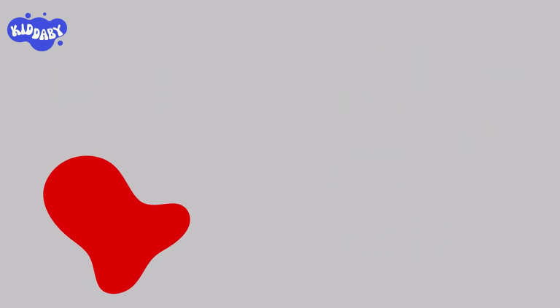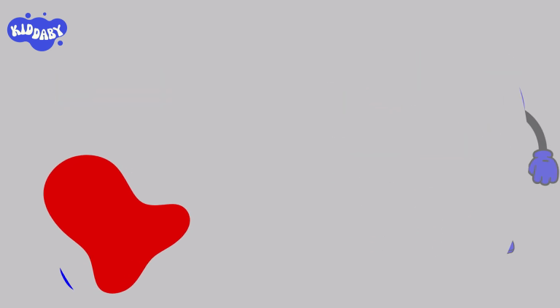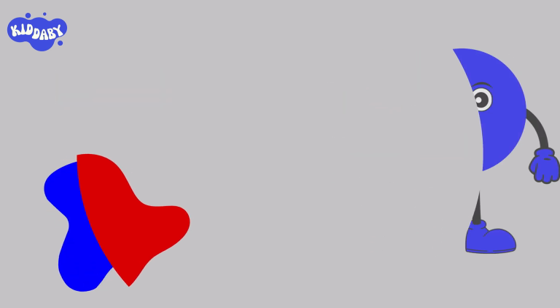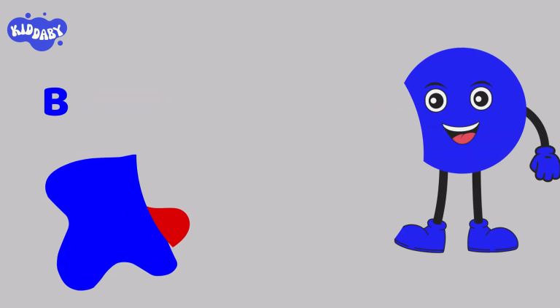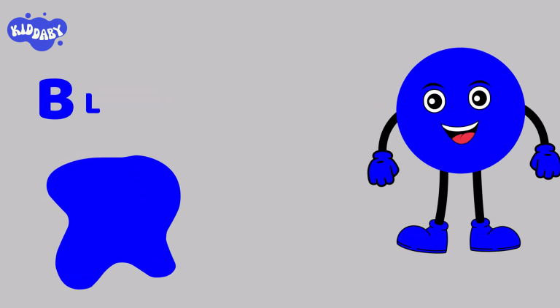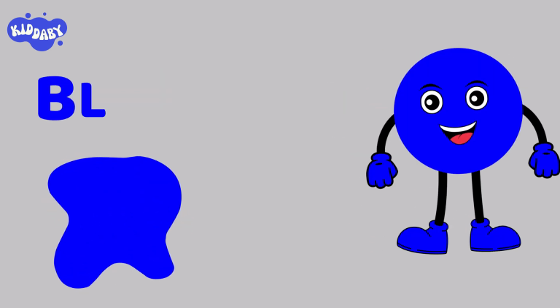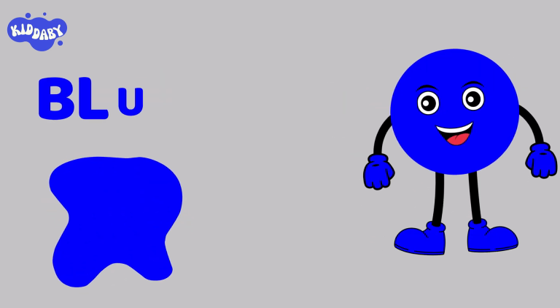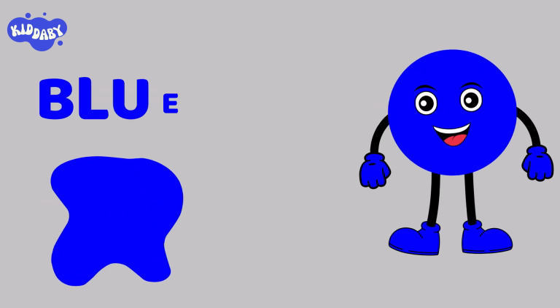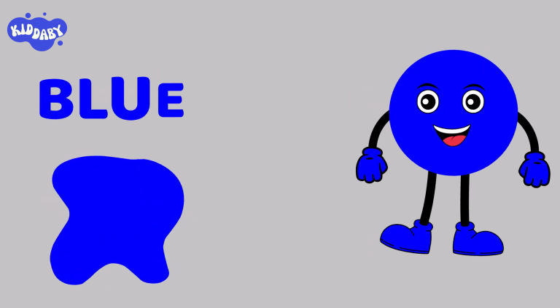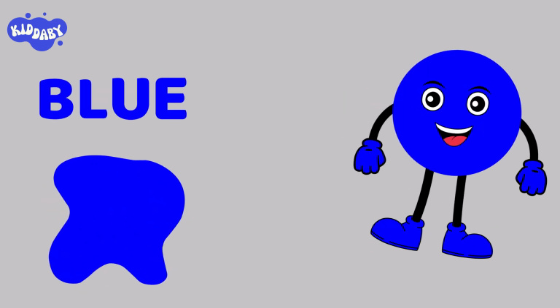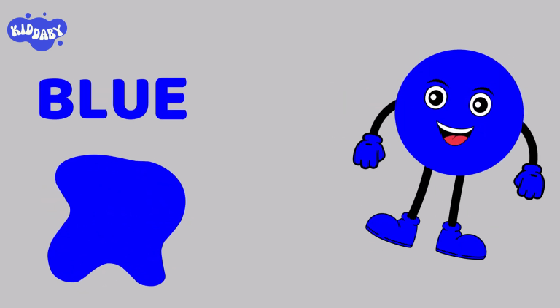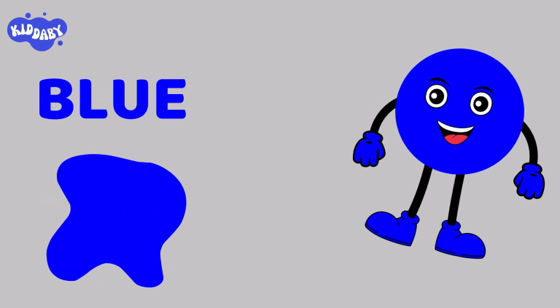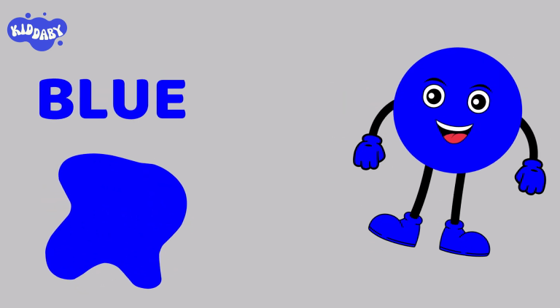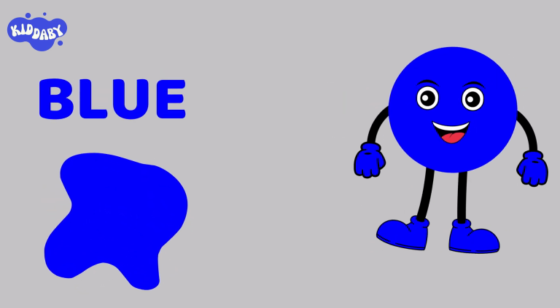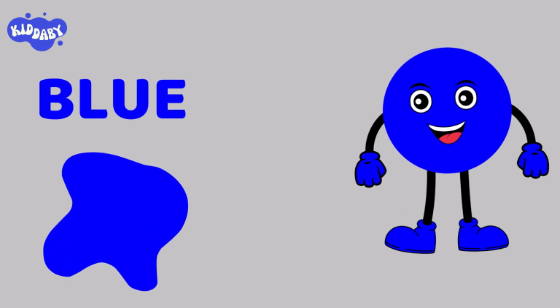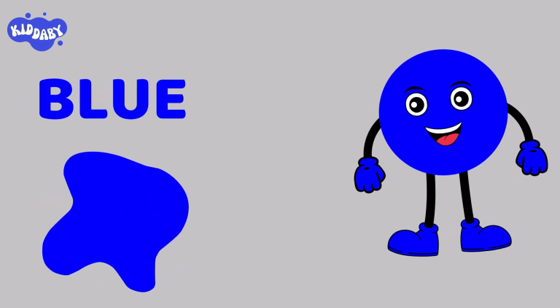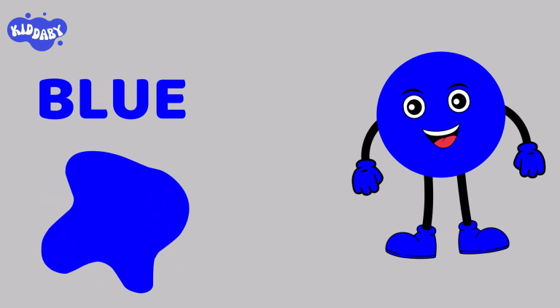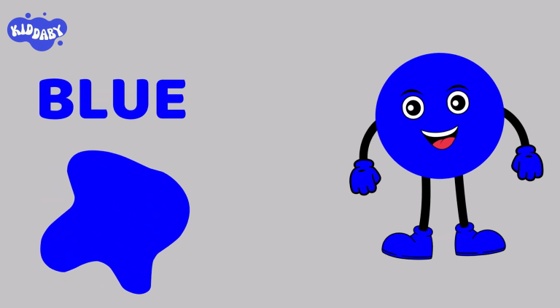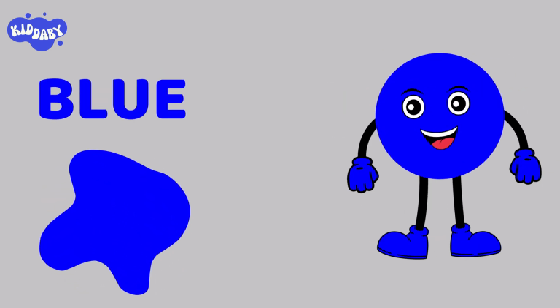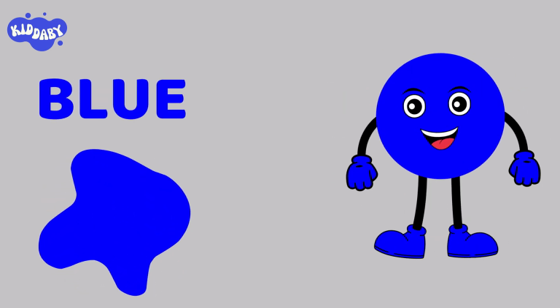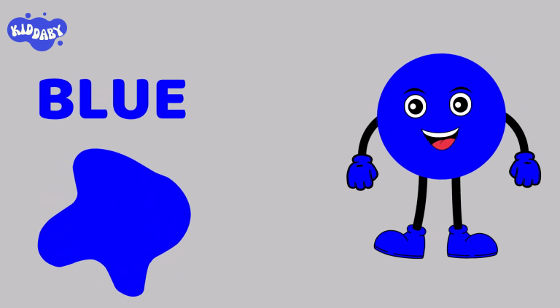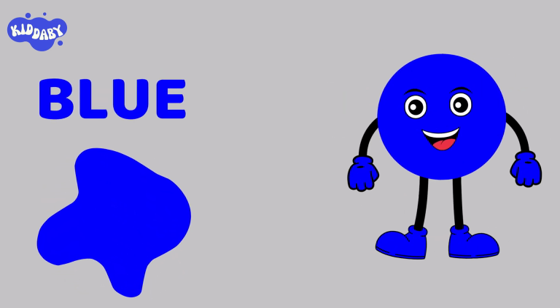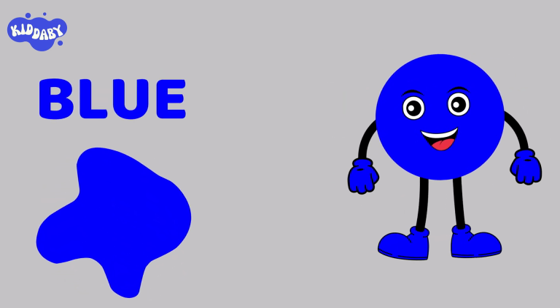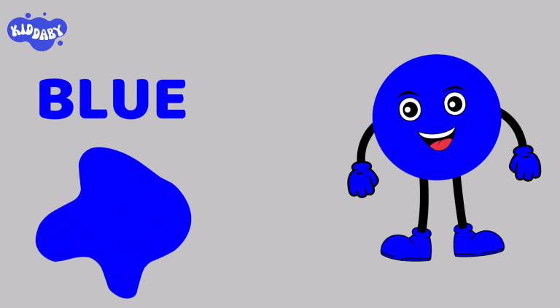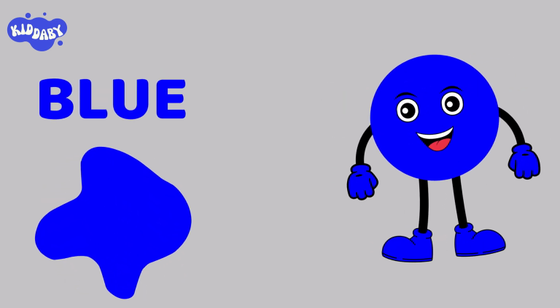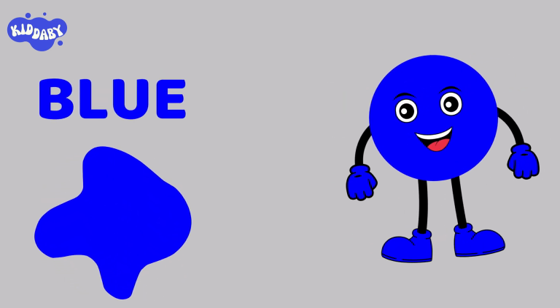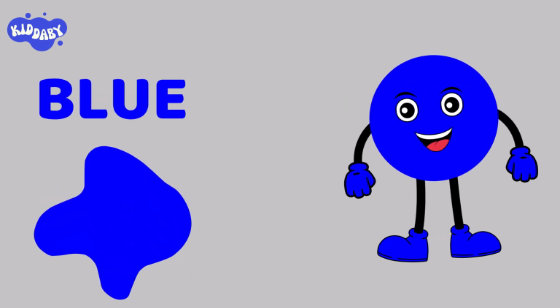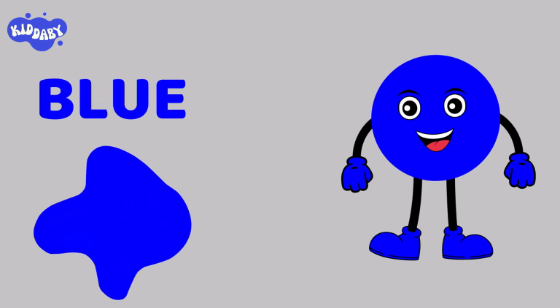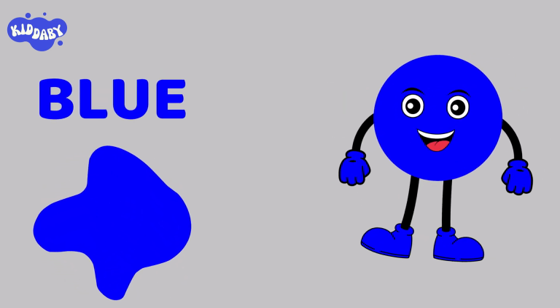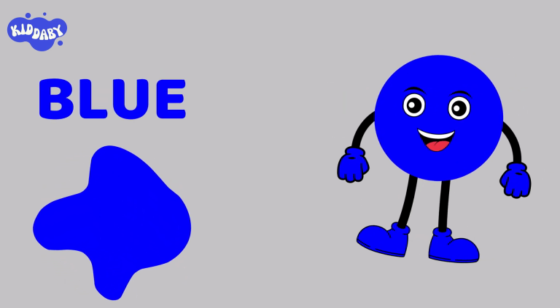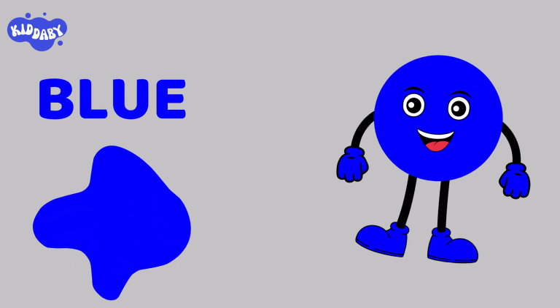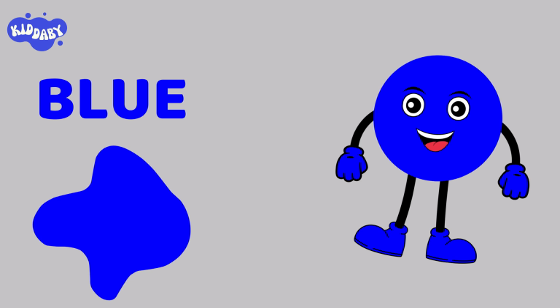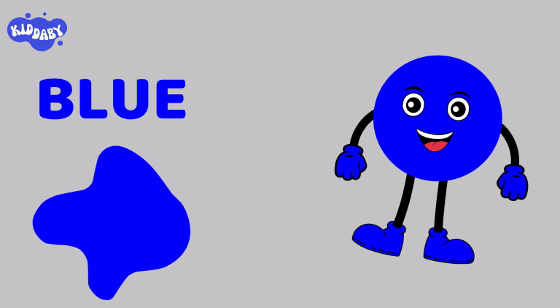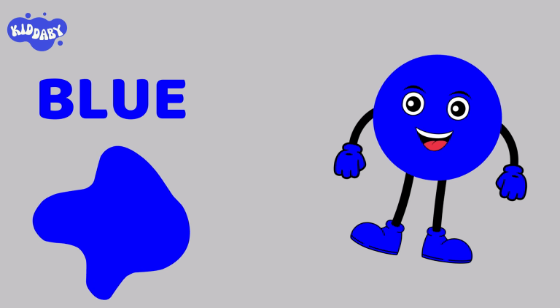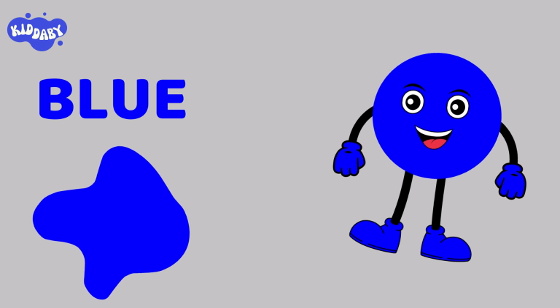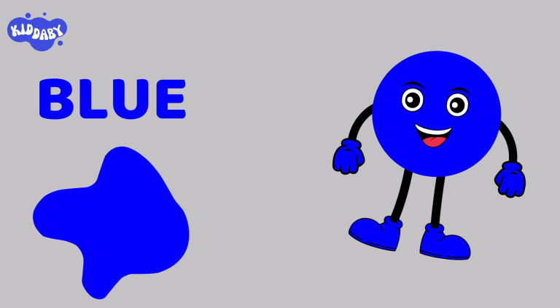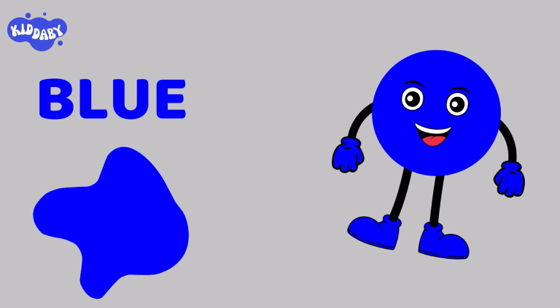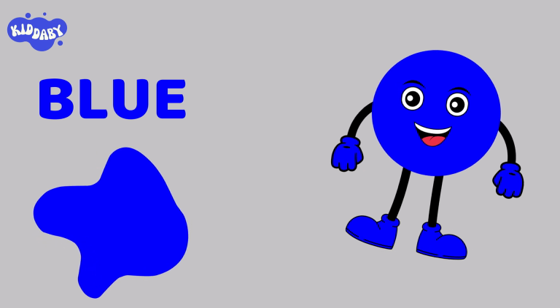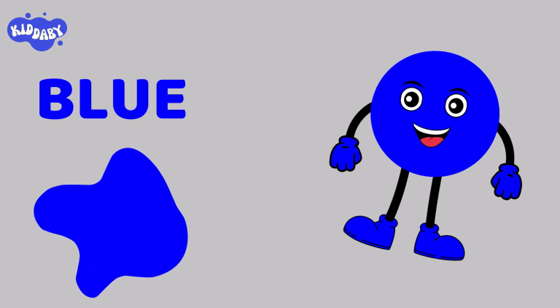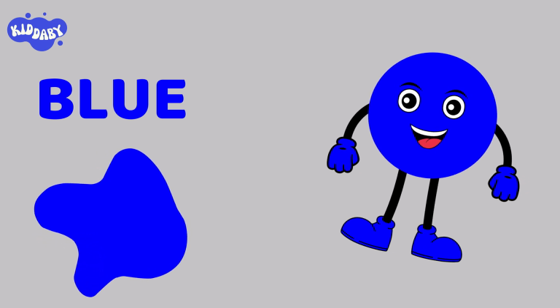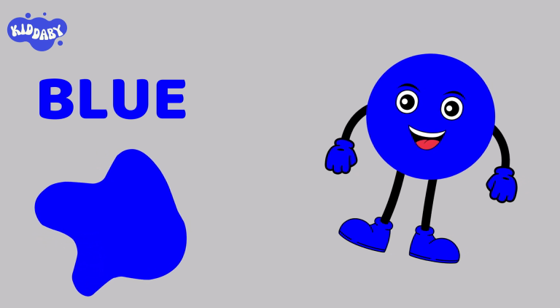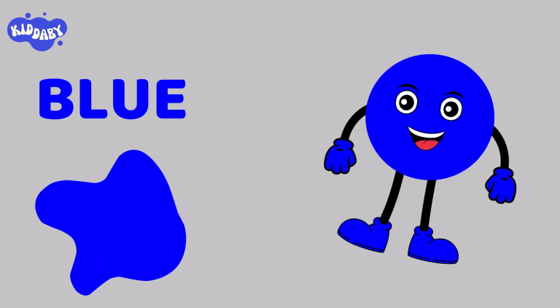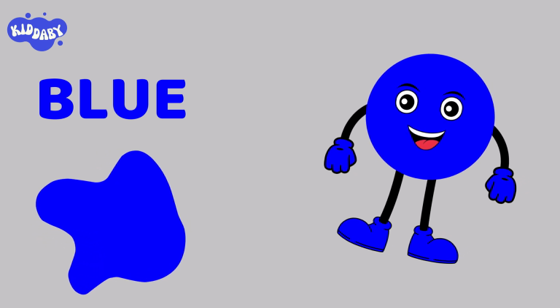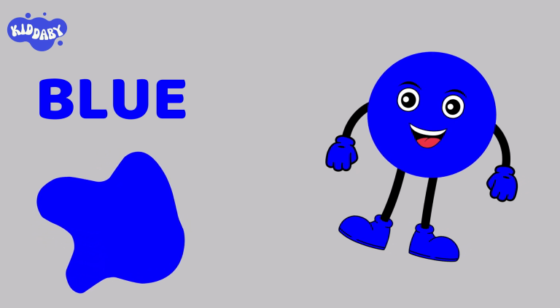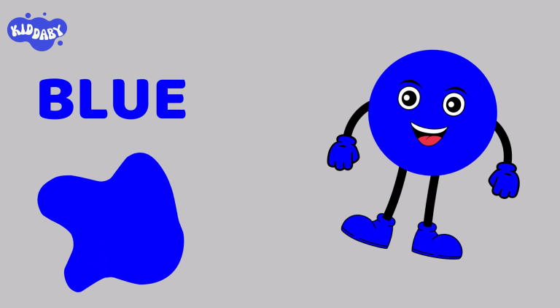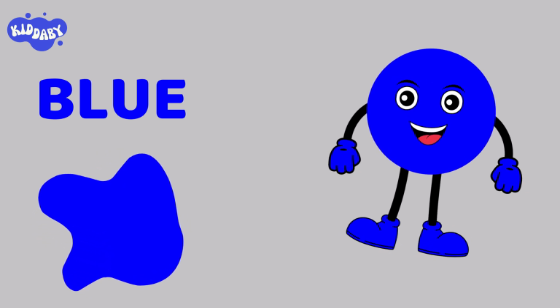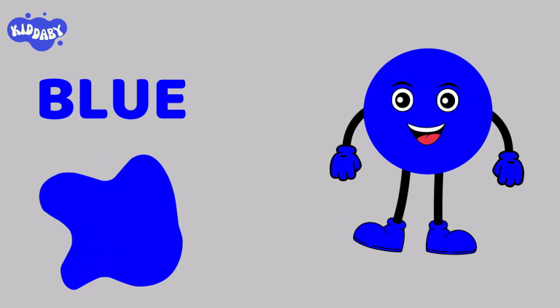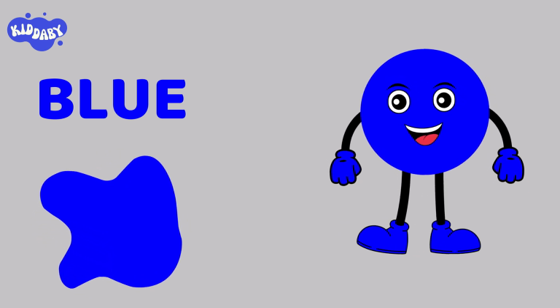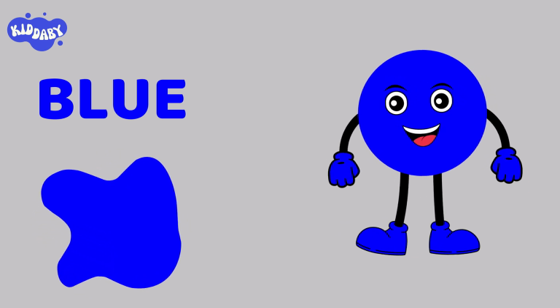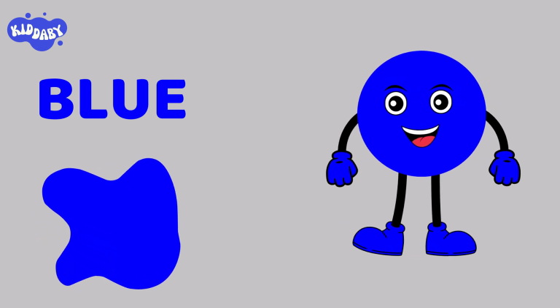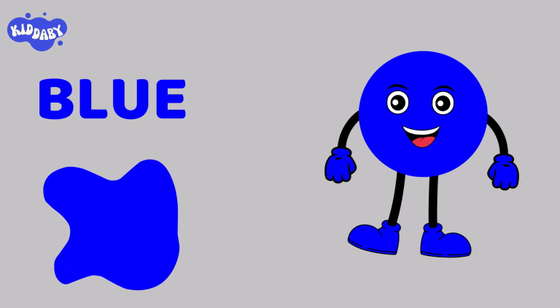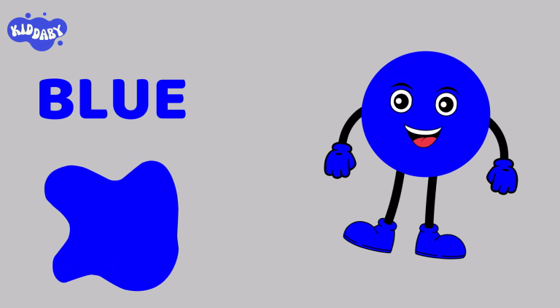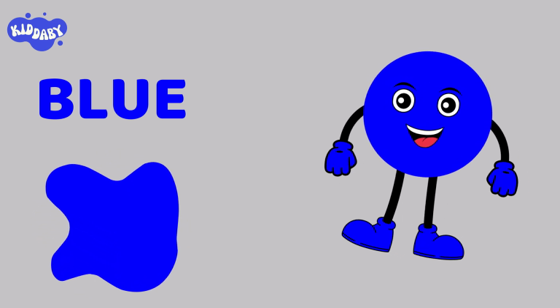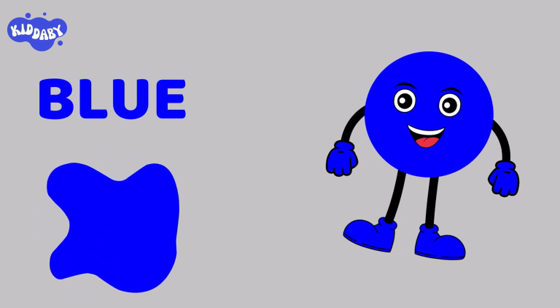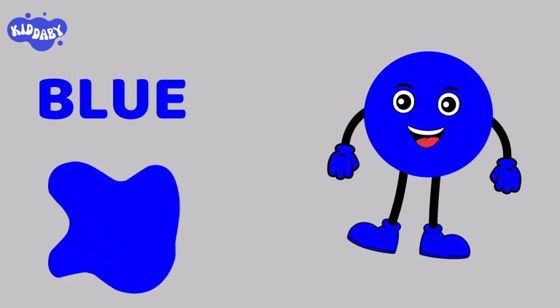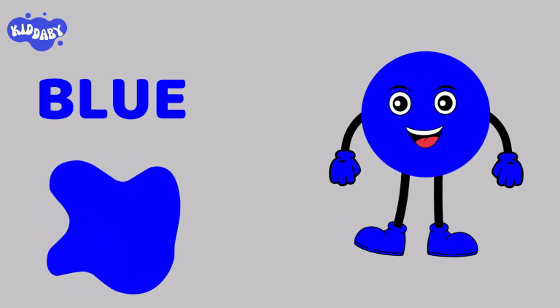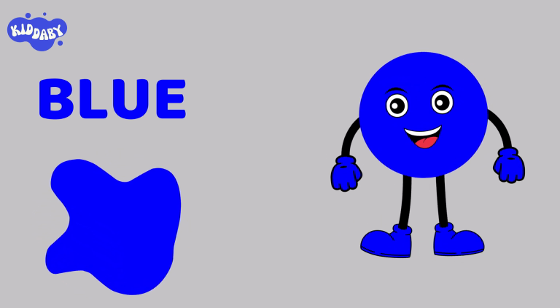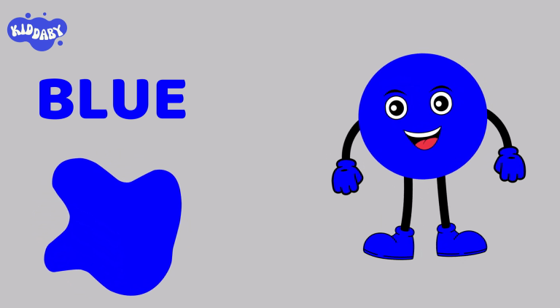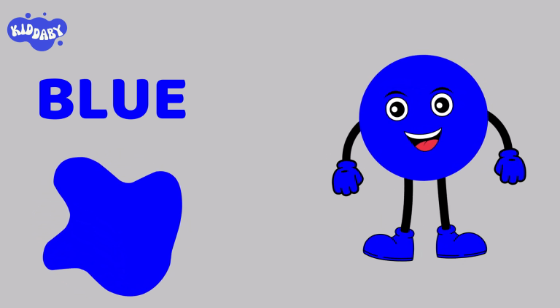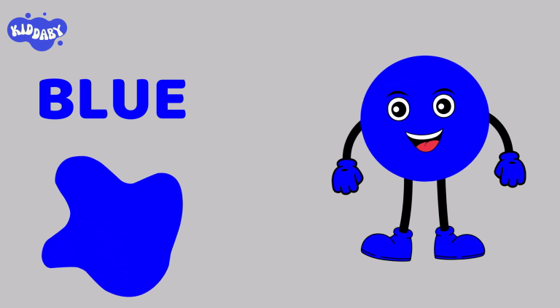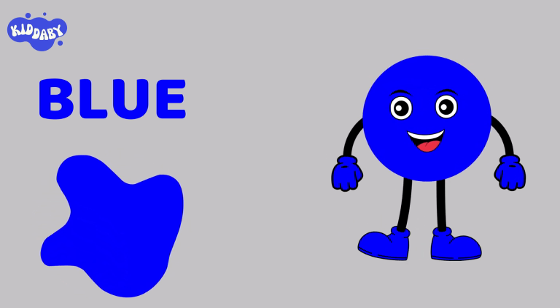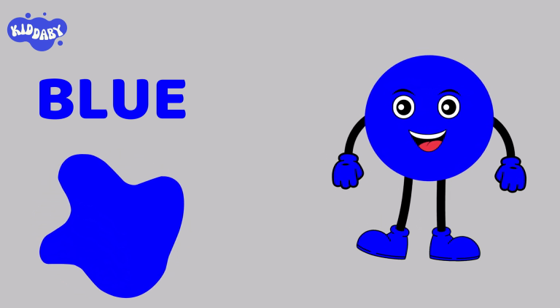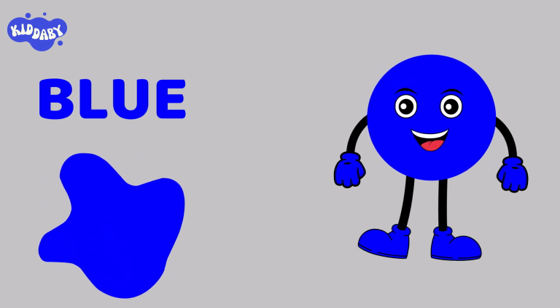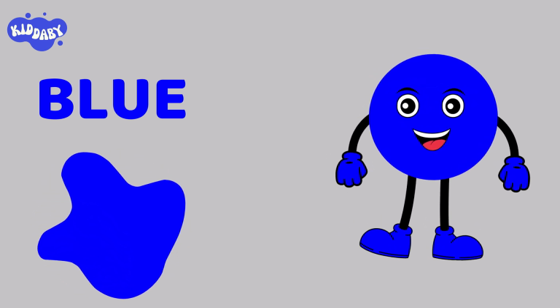I am blue color, and I am so cool, right? I am a primary color.